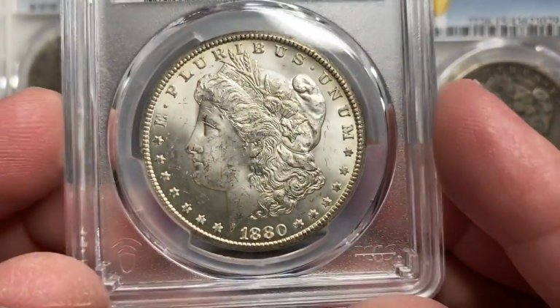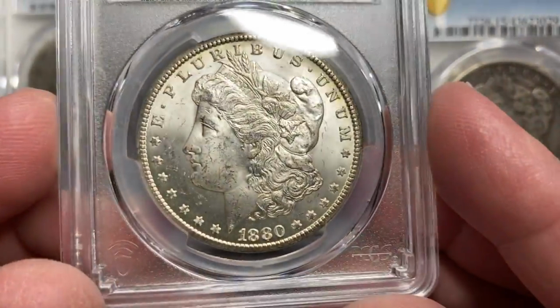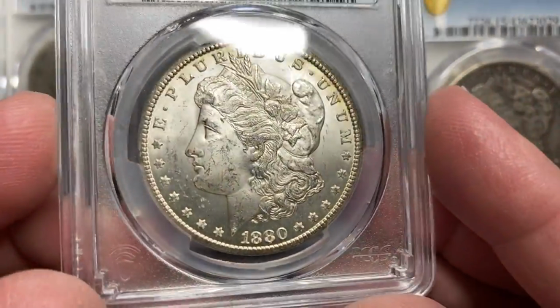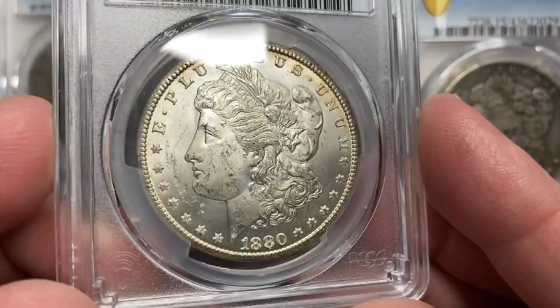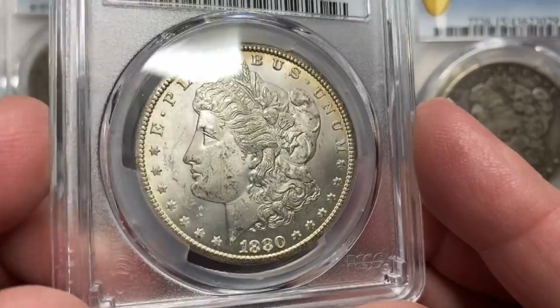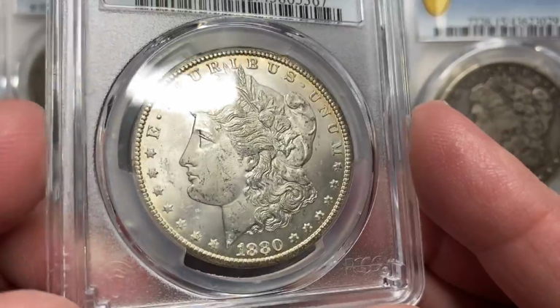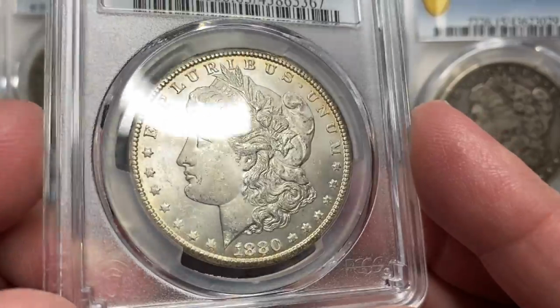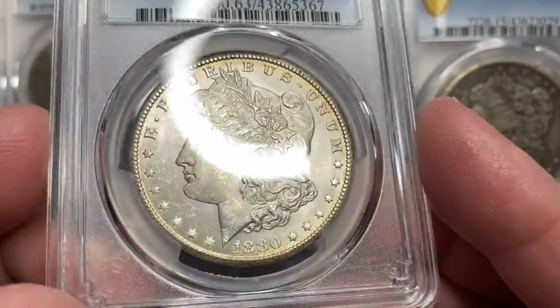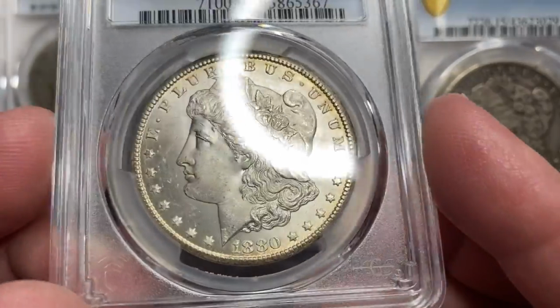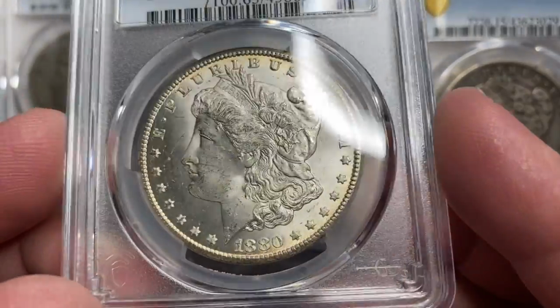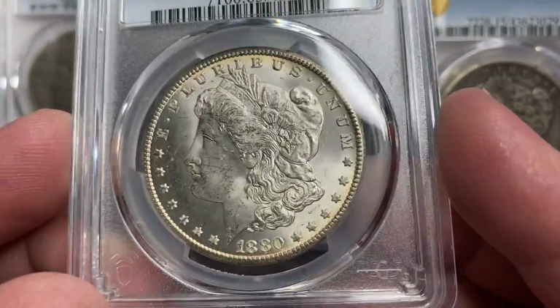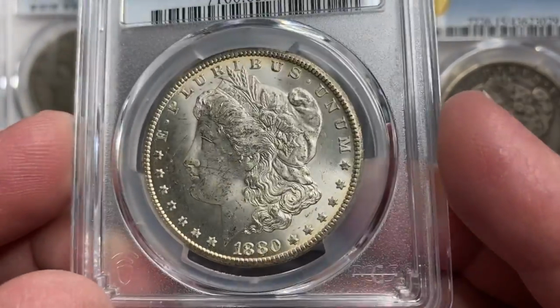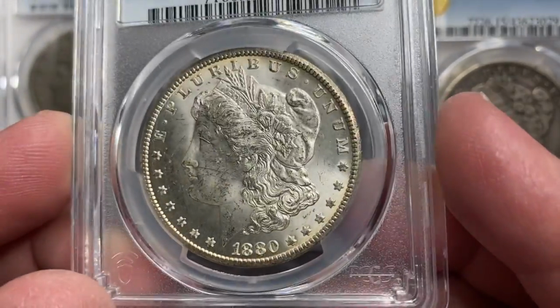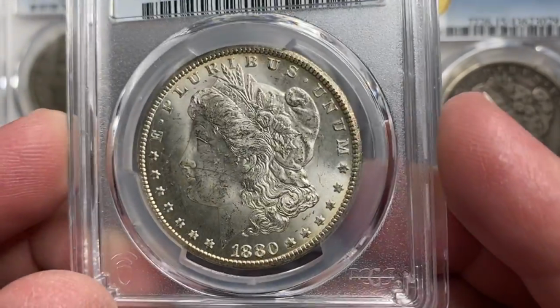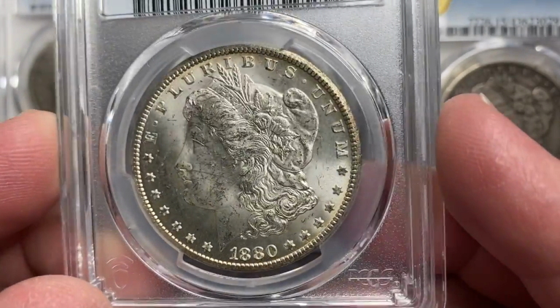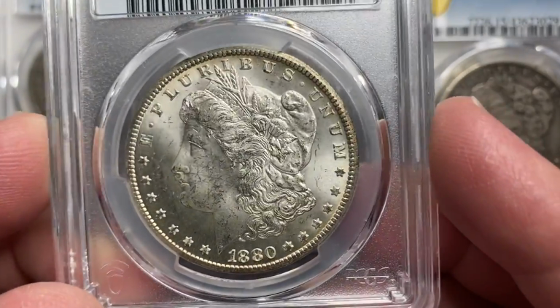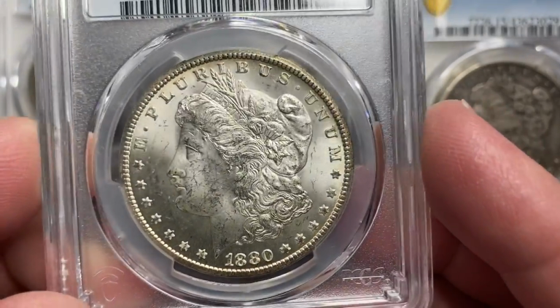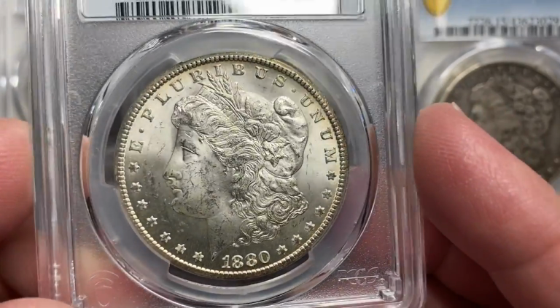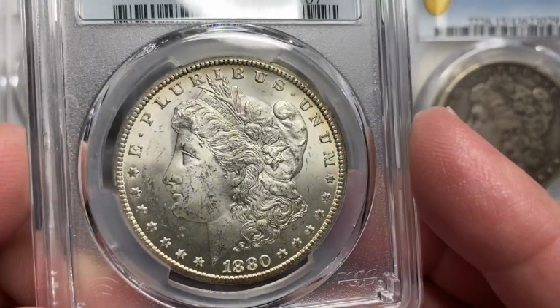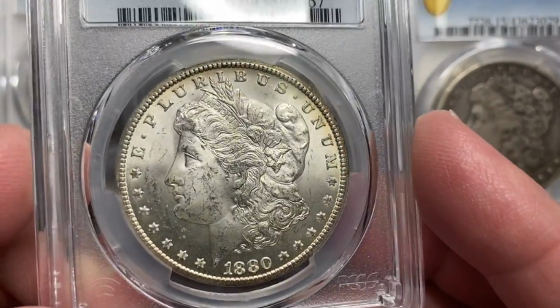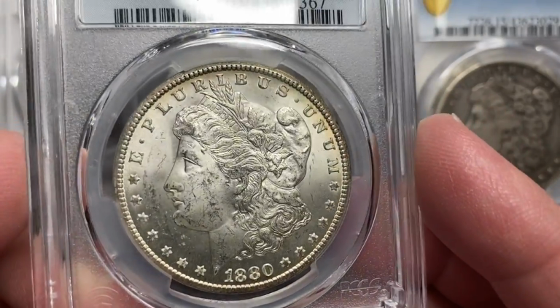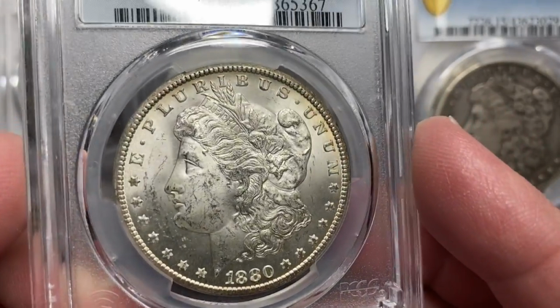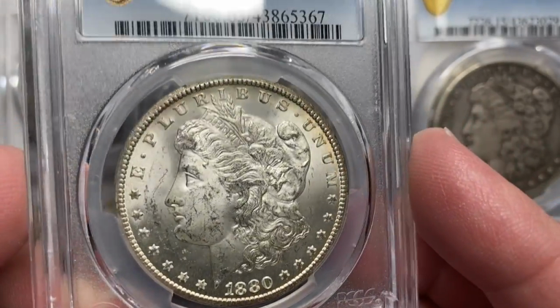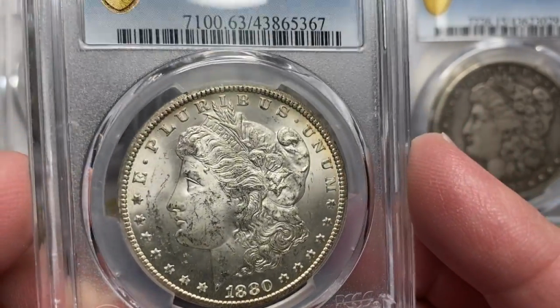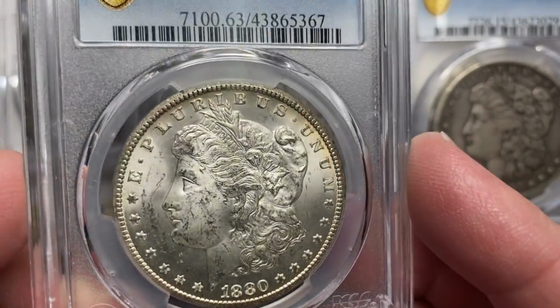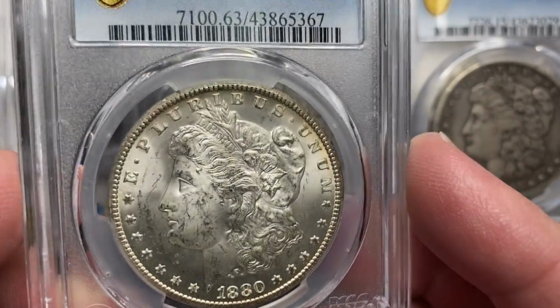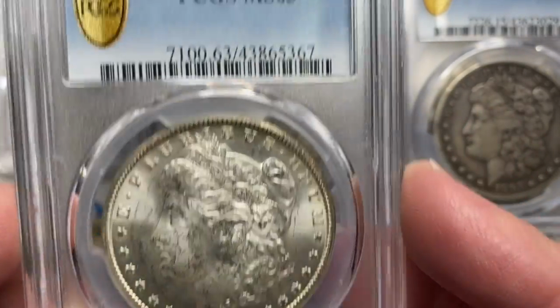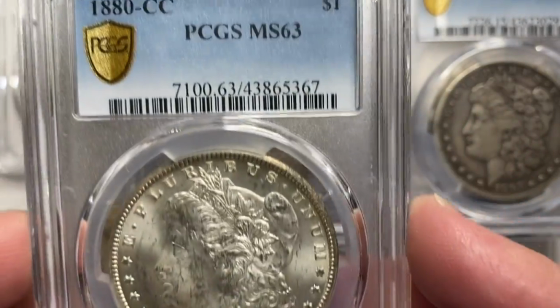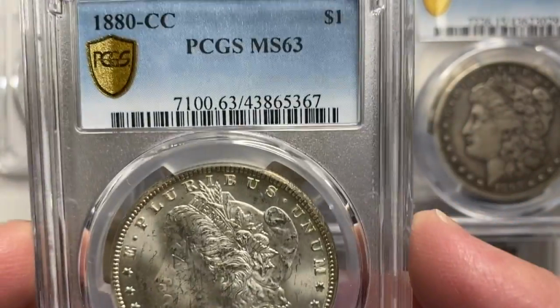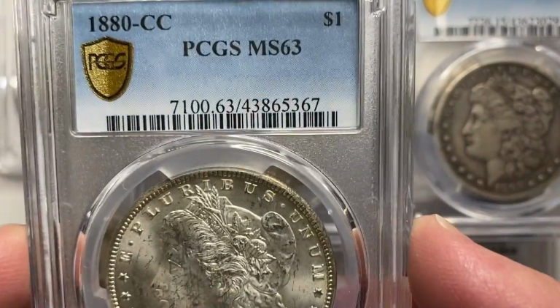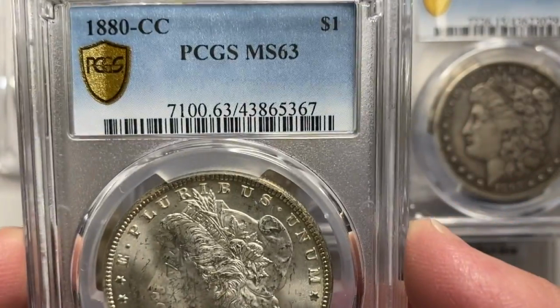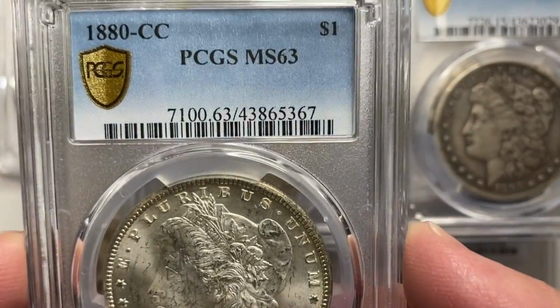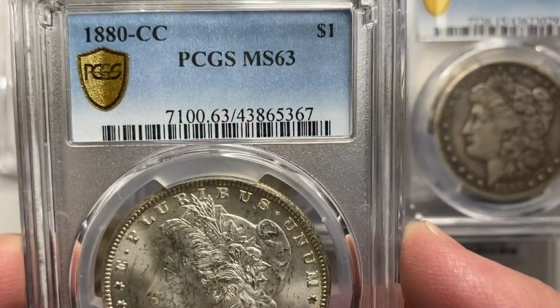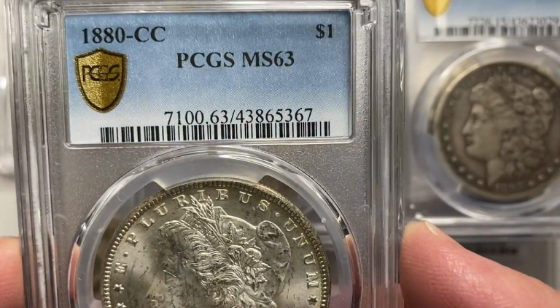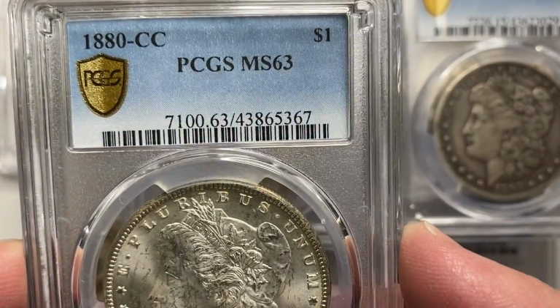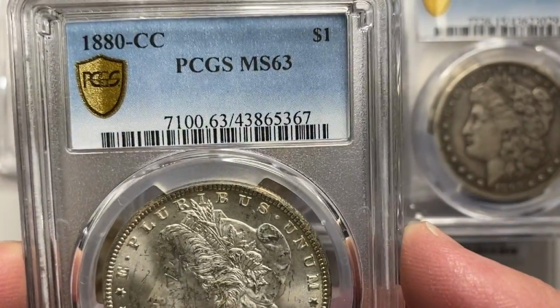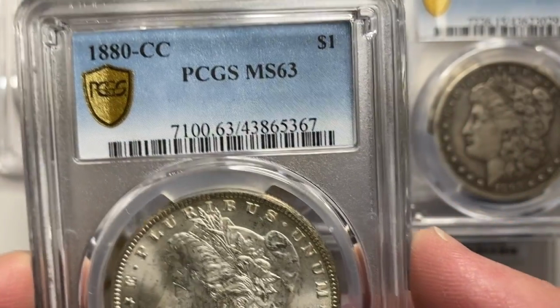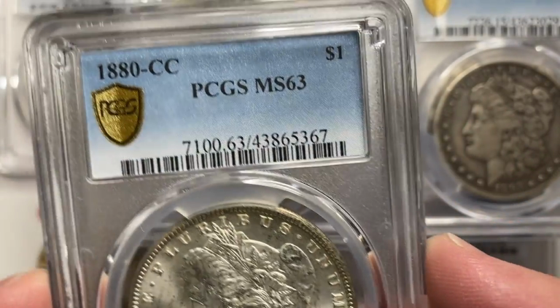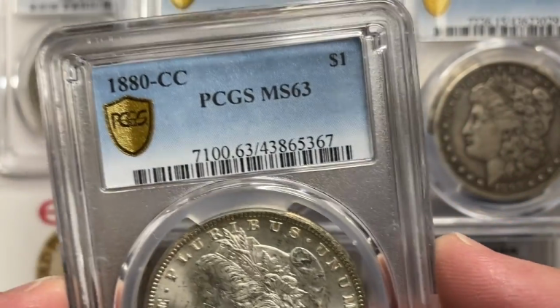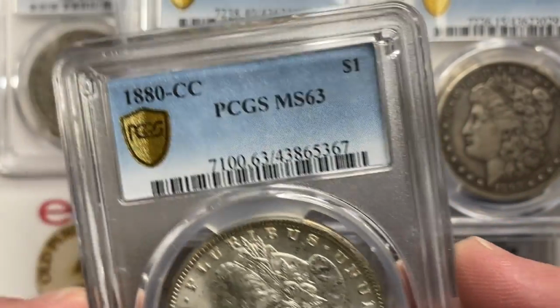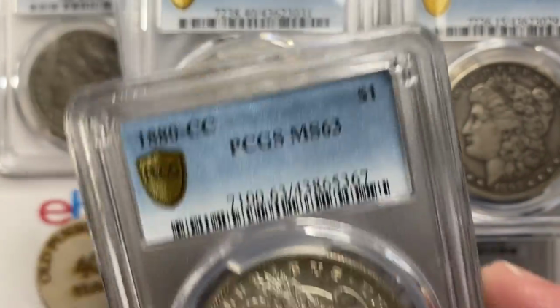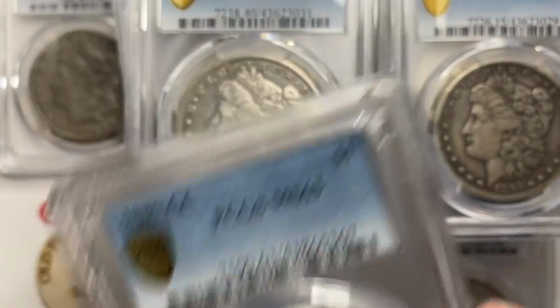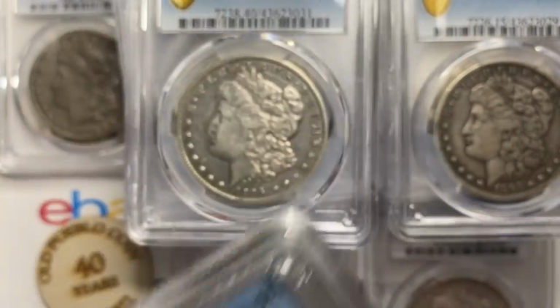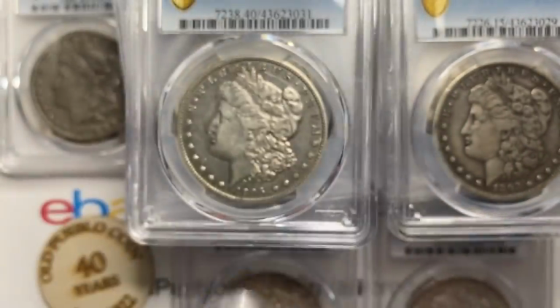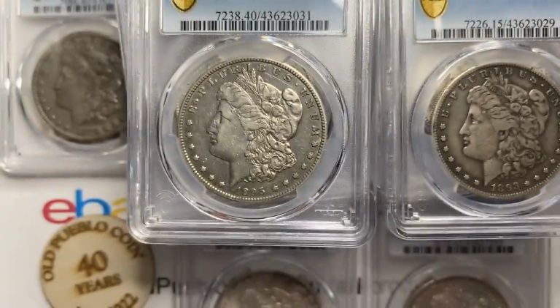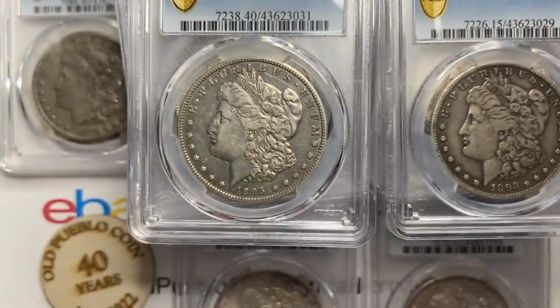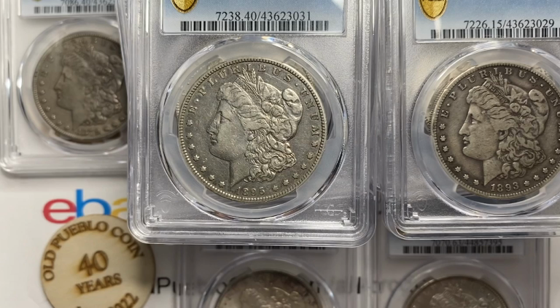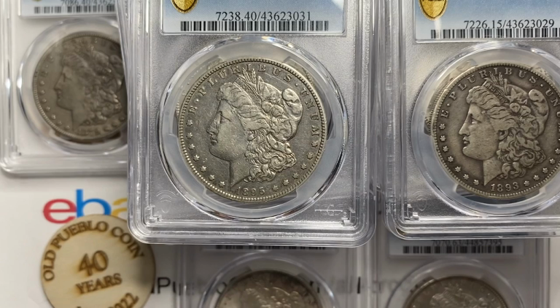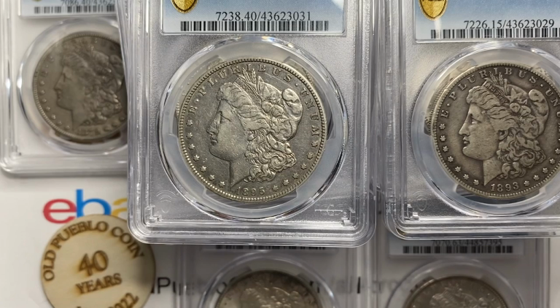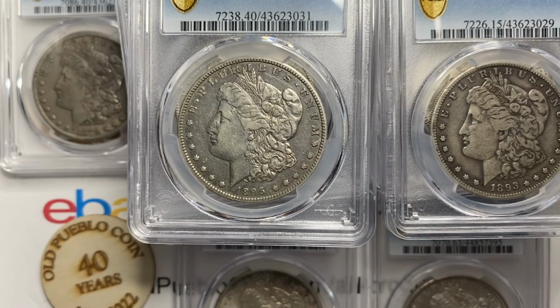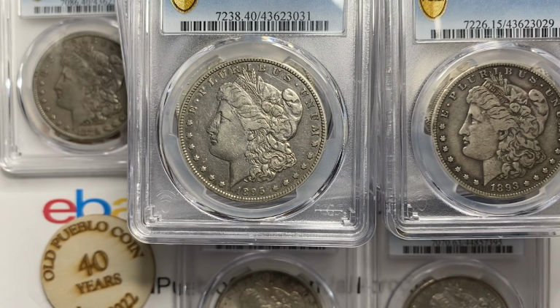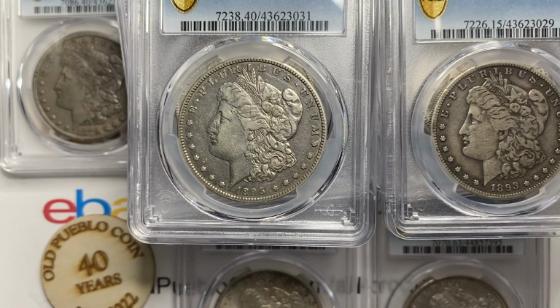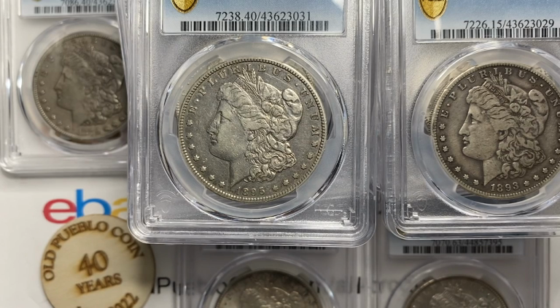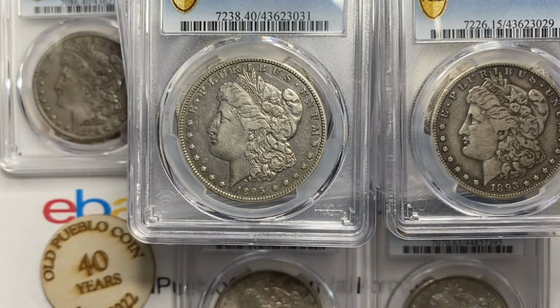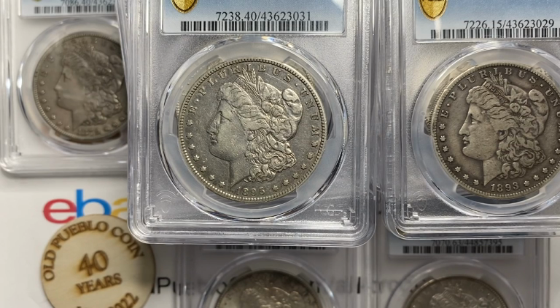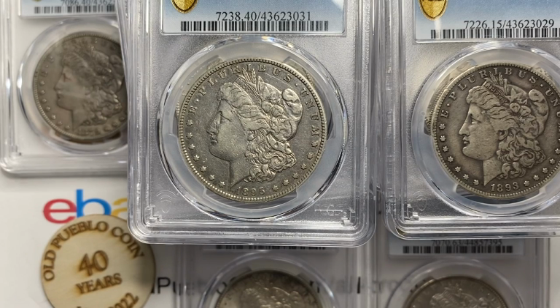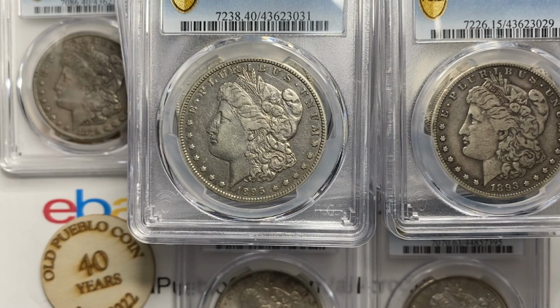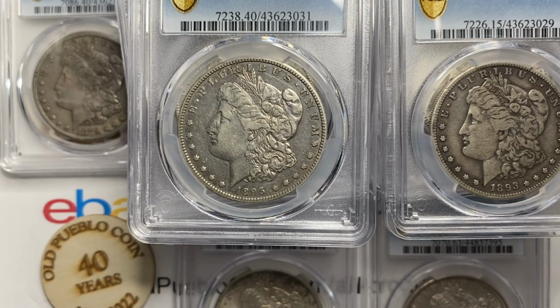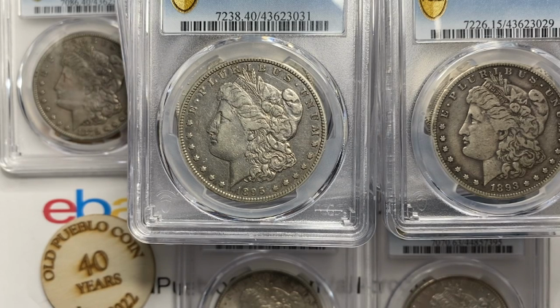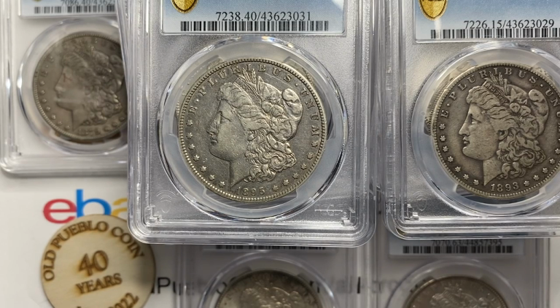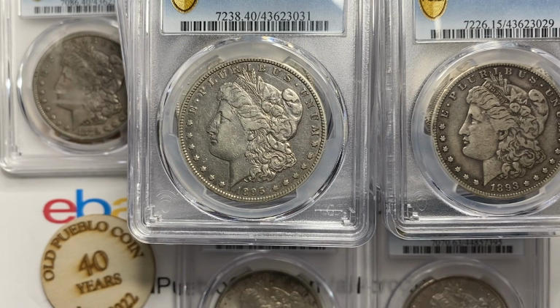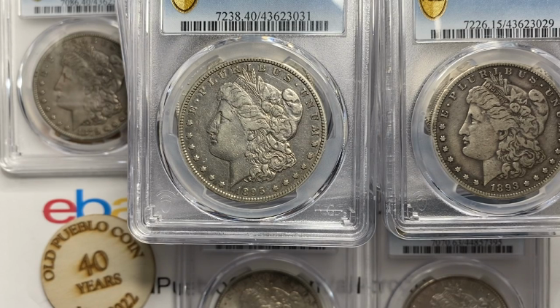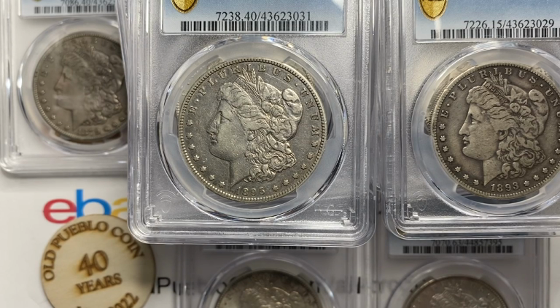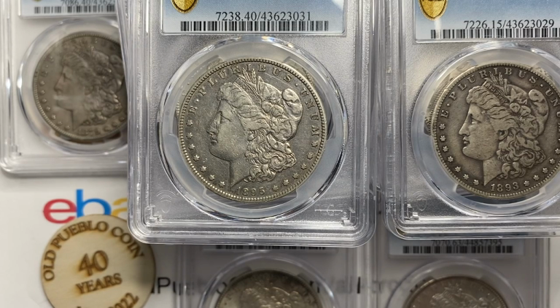Anyway, guys — just some fun new items from PCGS. Thanks so much for watching. I'm Ben the Coin Geek.